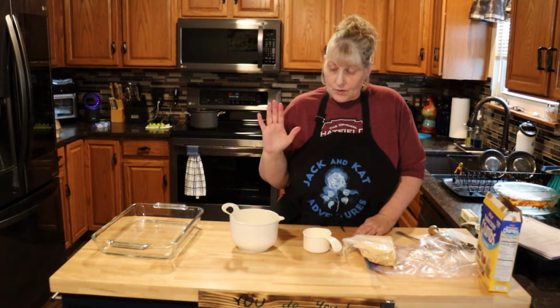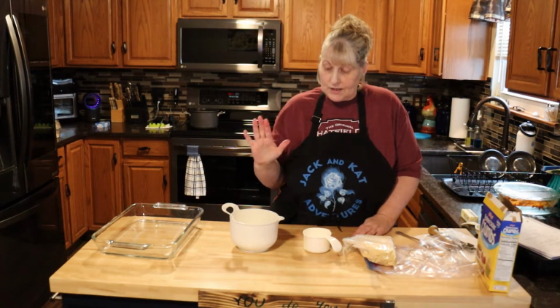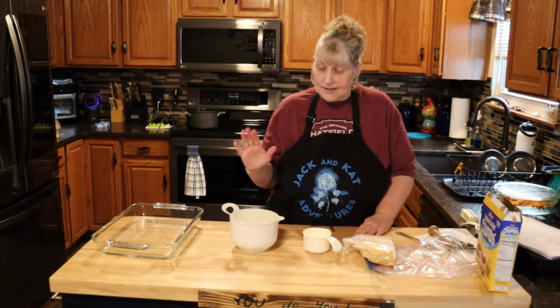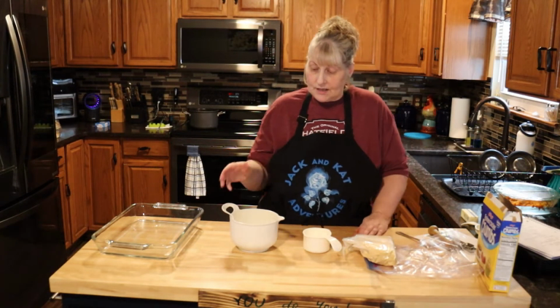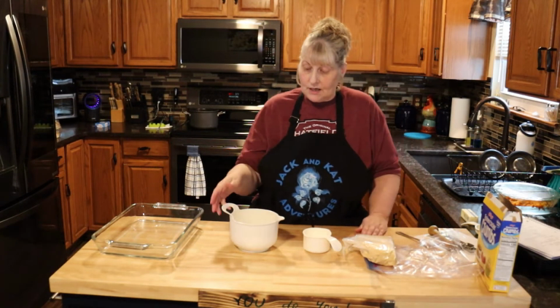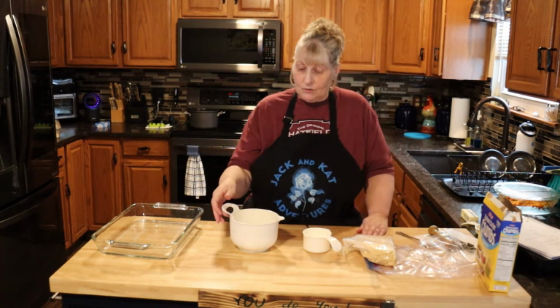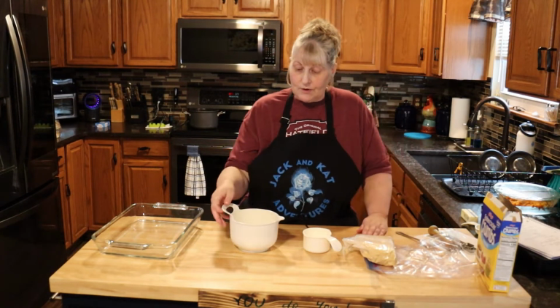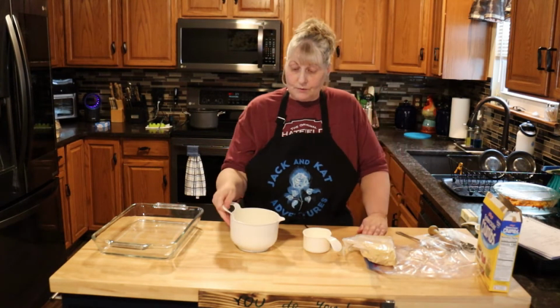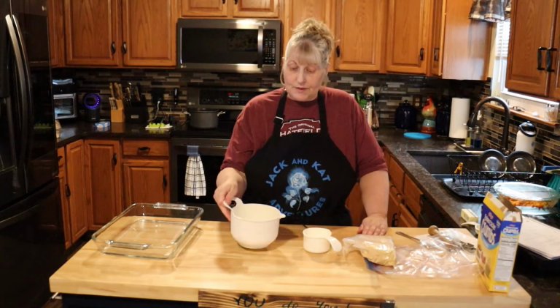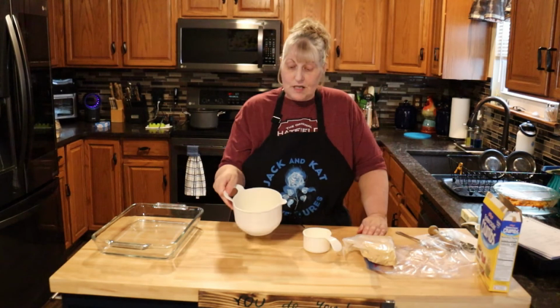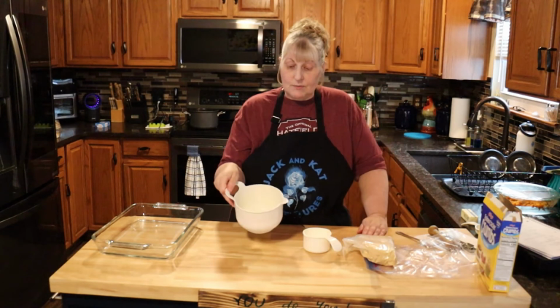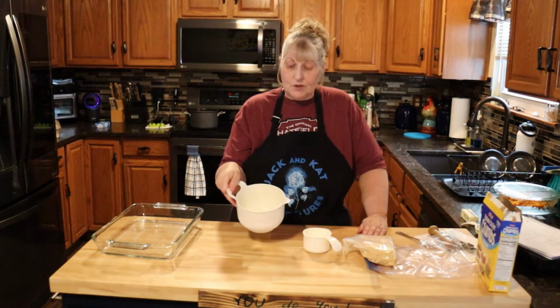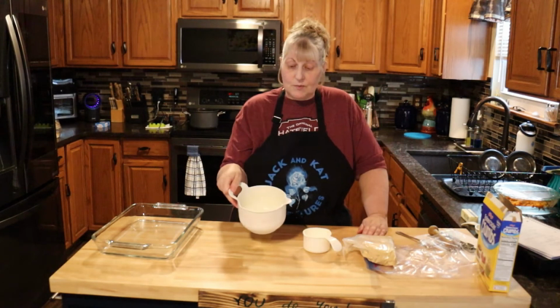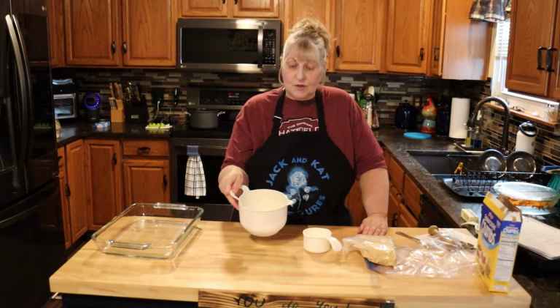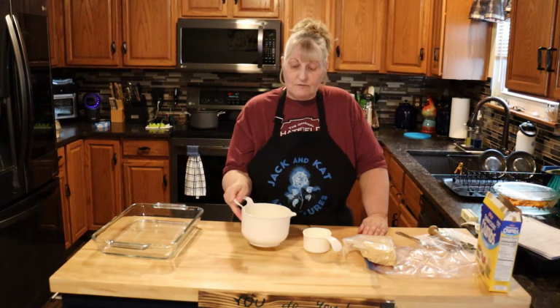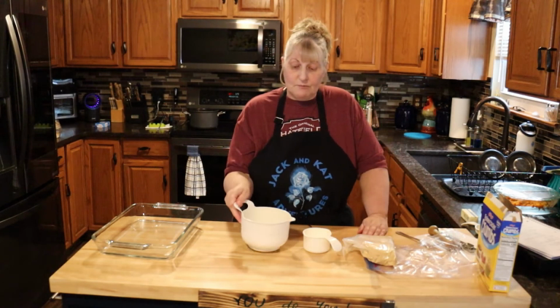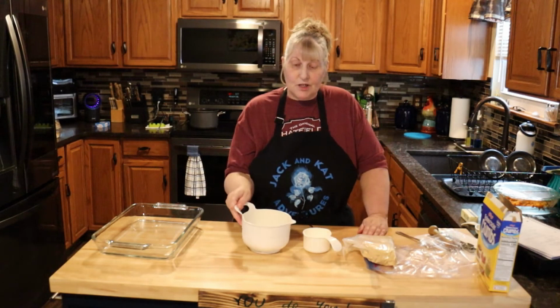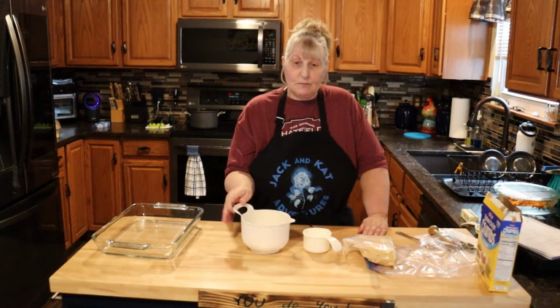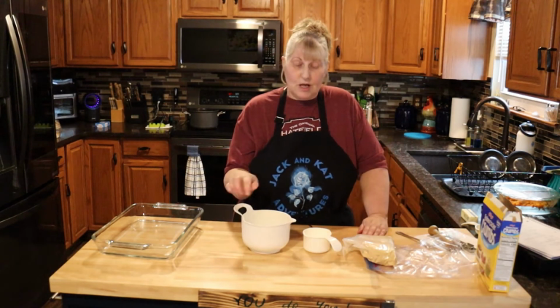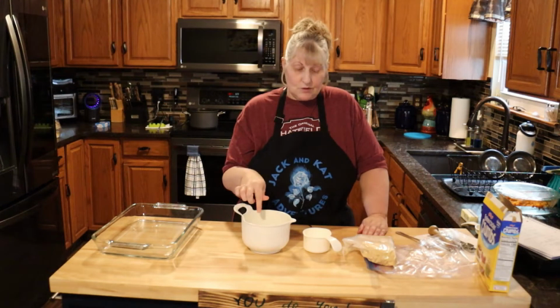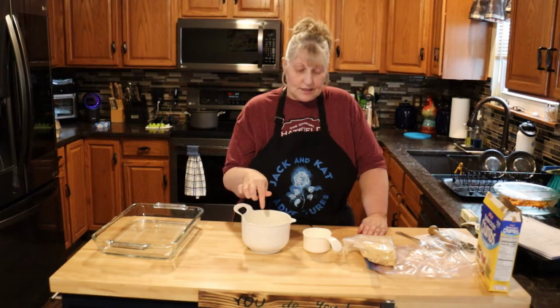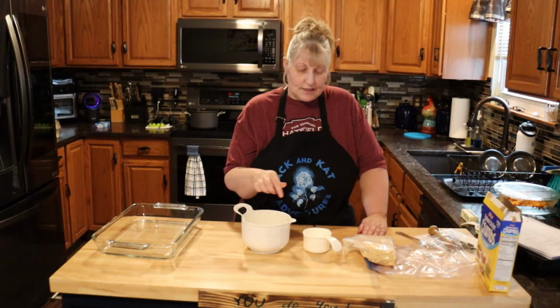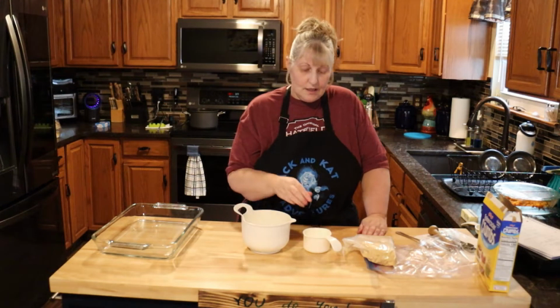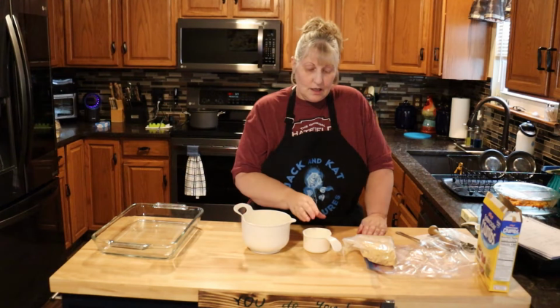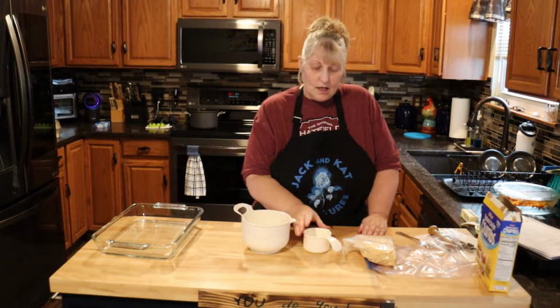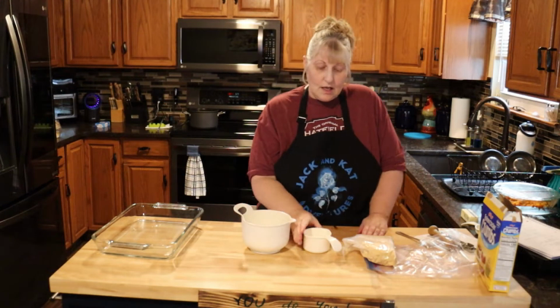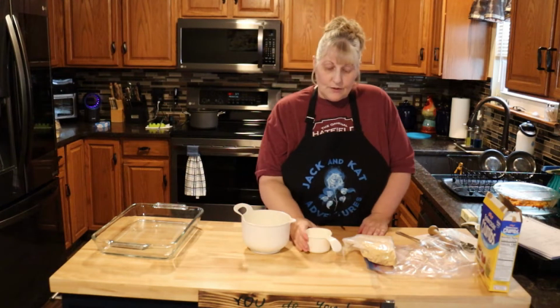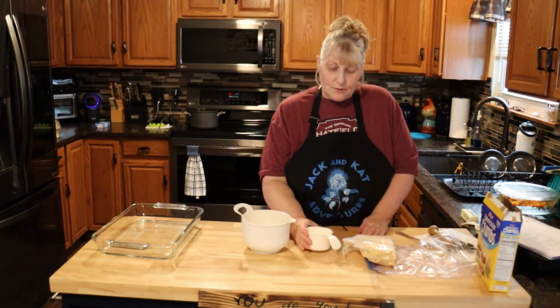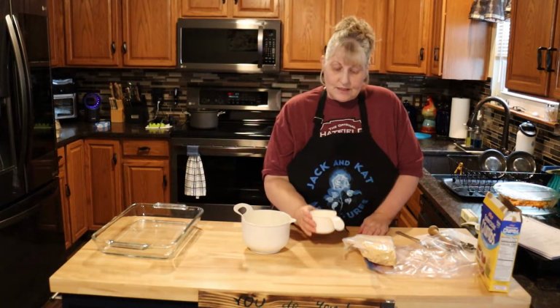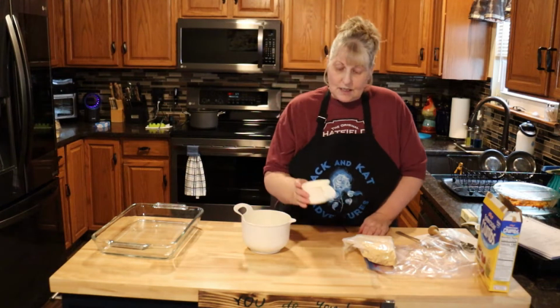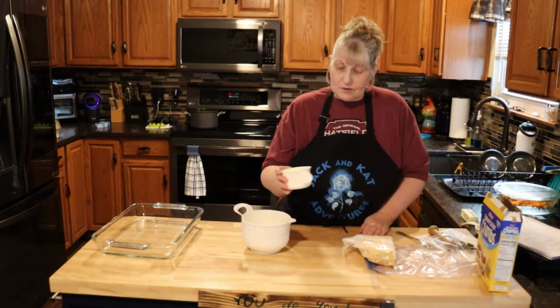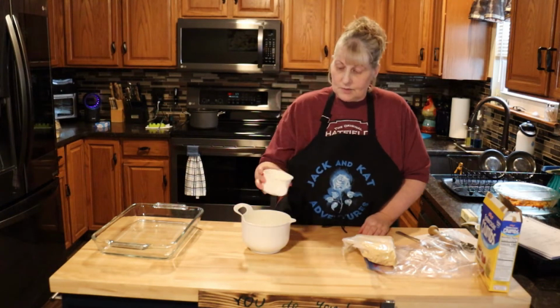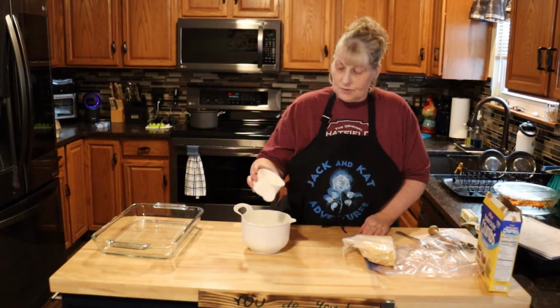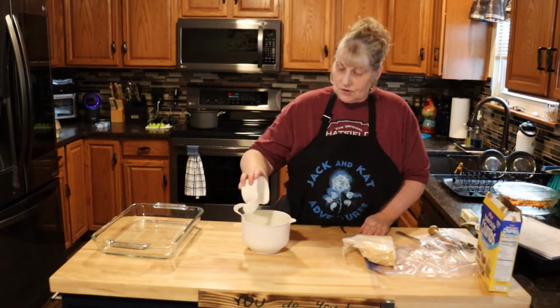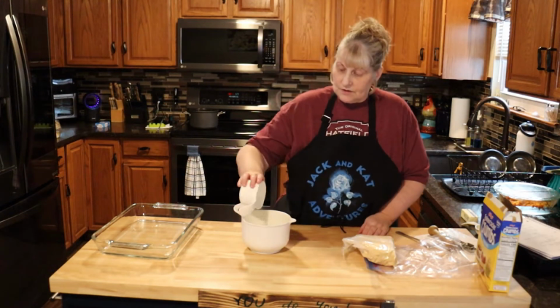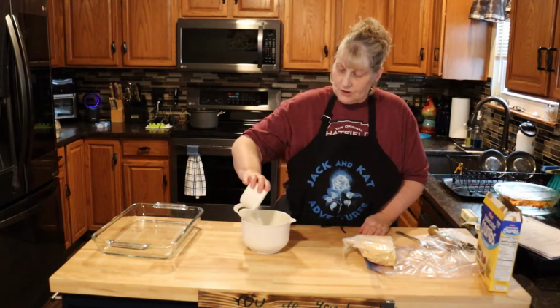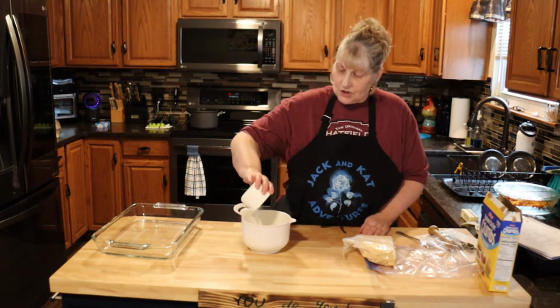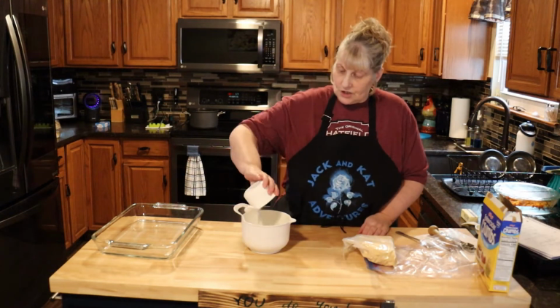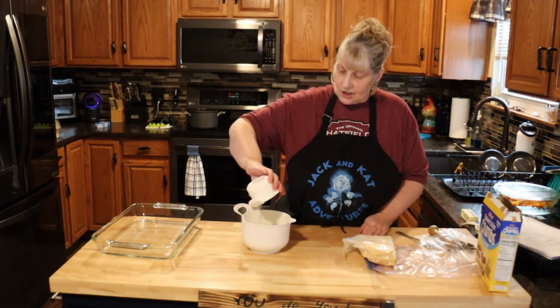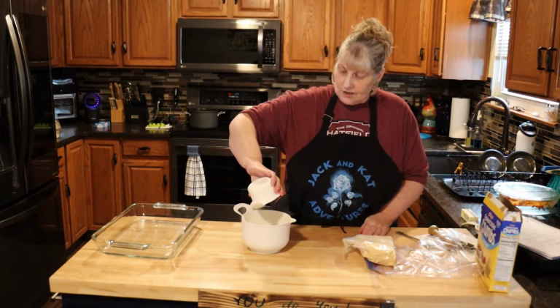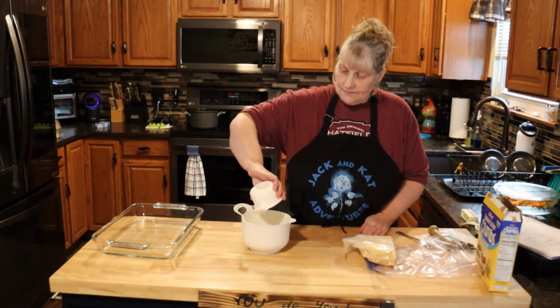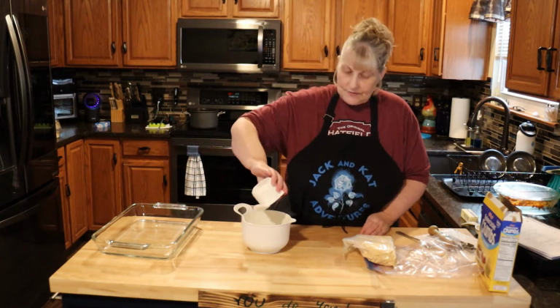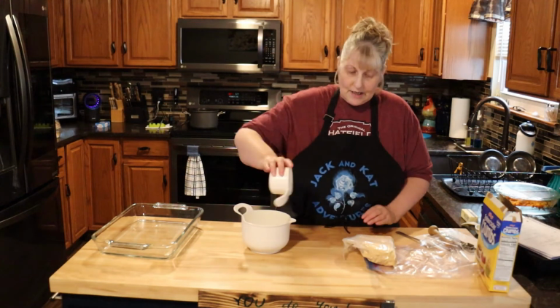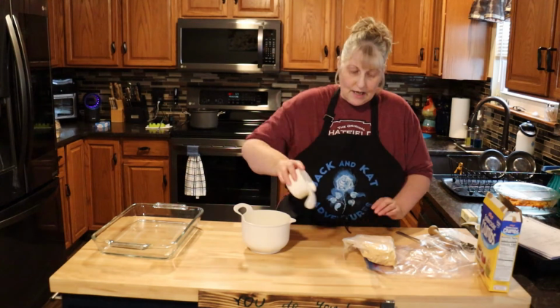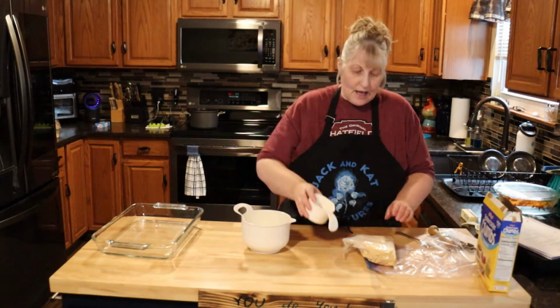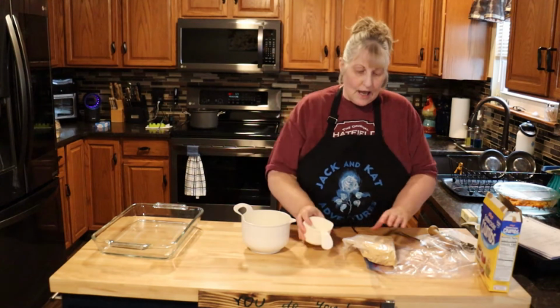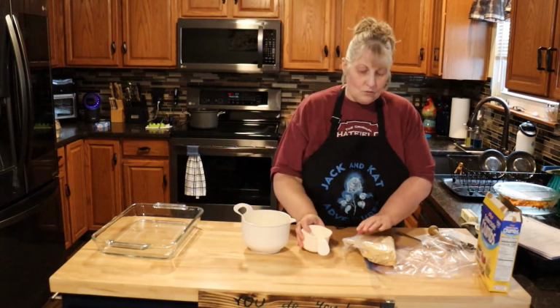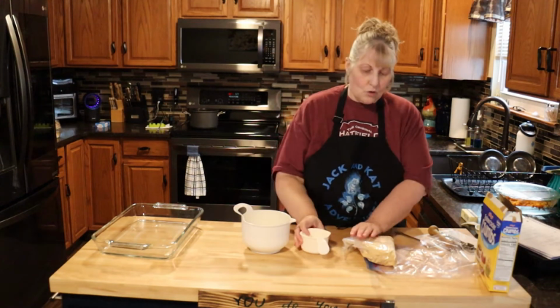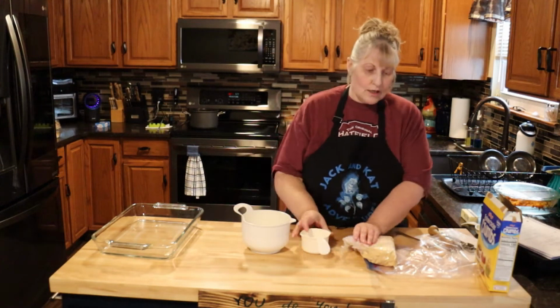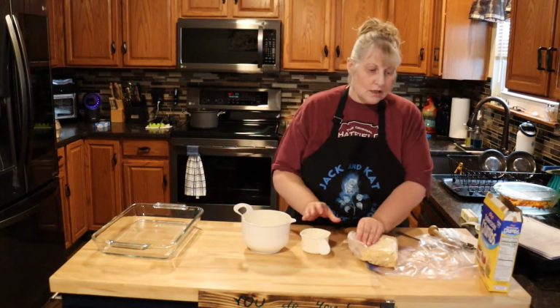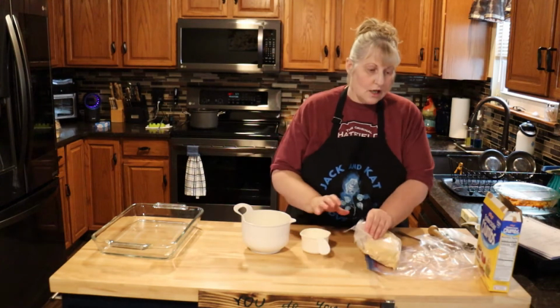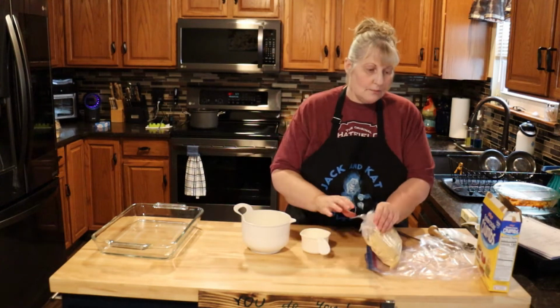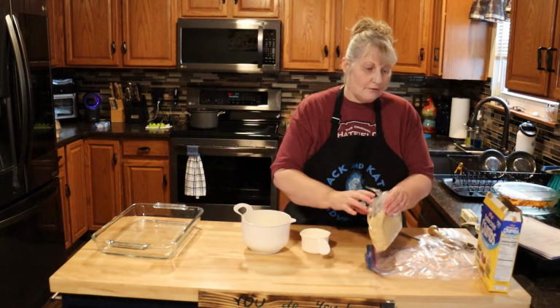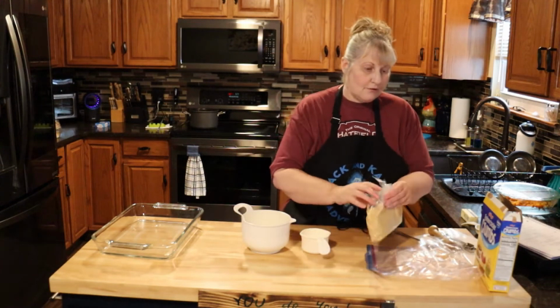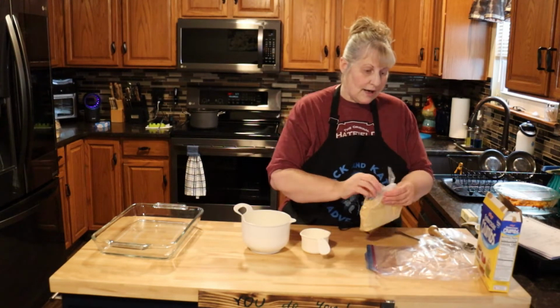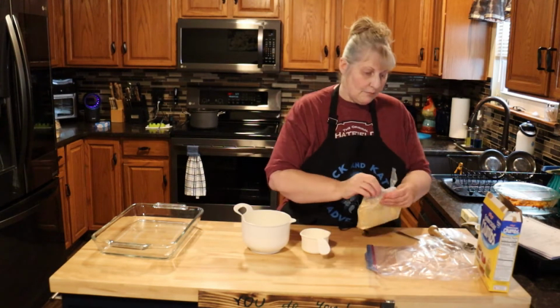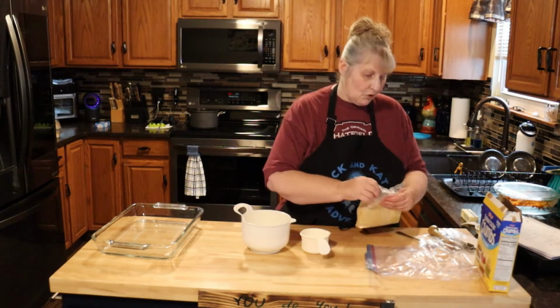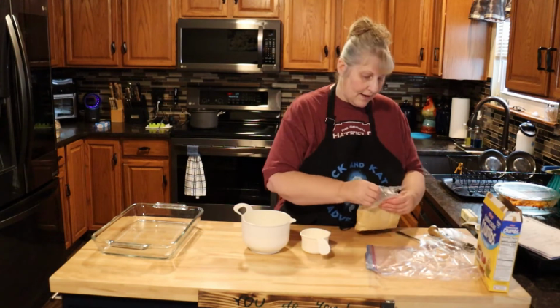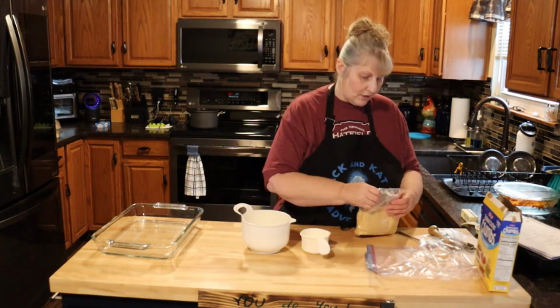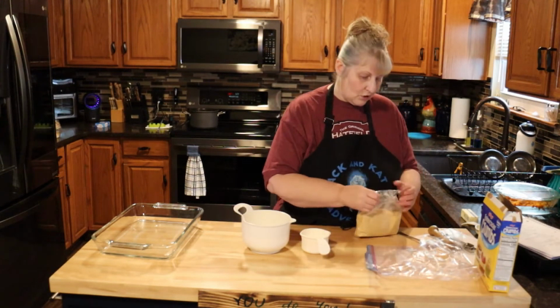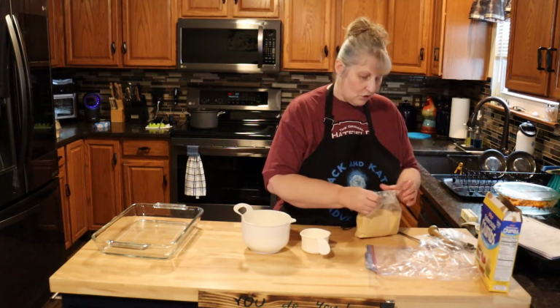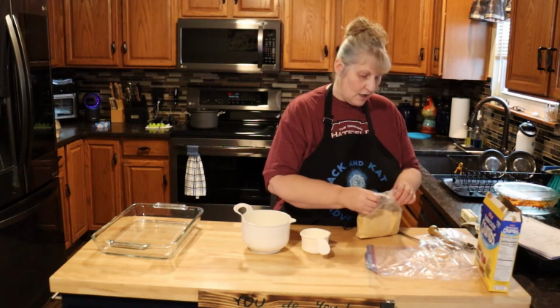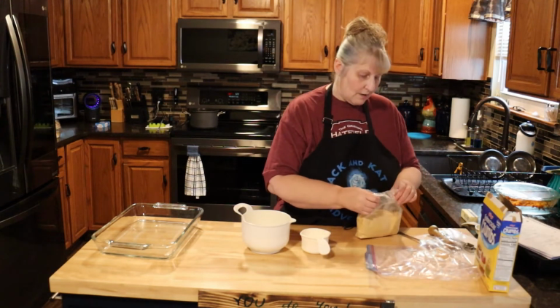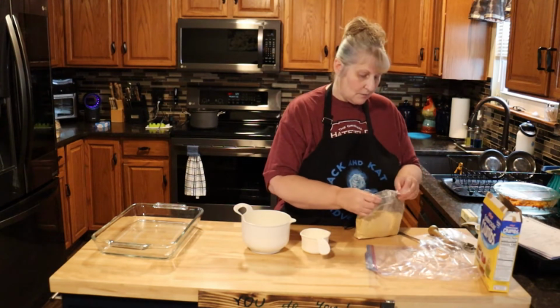We're going to start out with three tablespoons of melted butter, three tablespoons of sugar, and one cup of graham cracker crumbs.